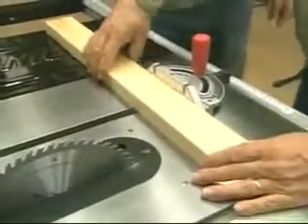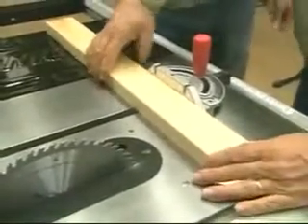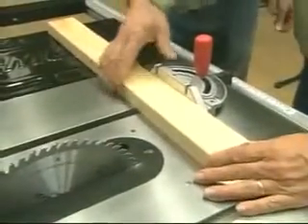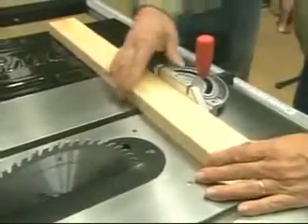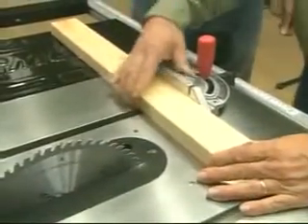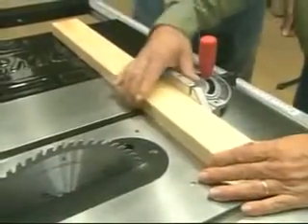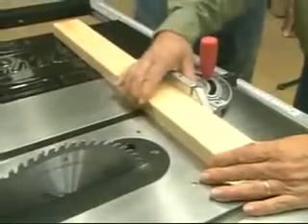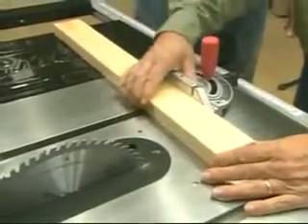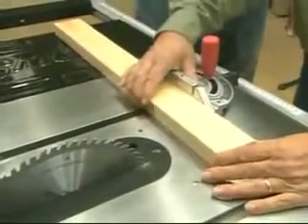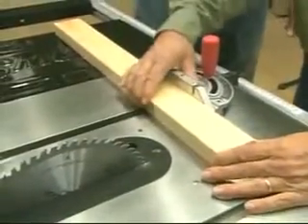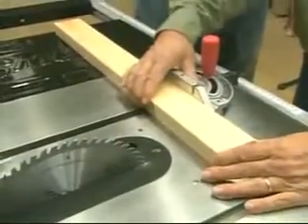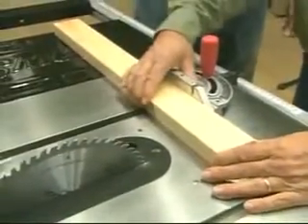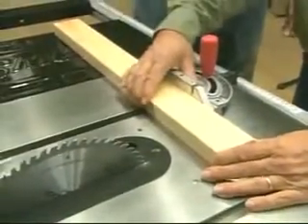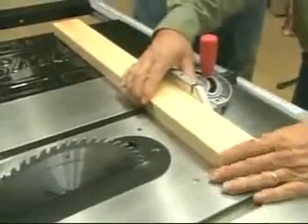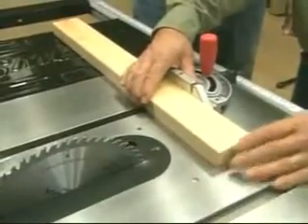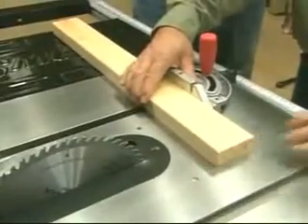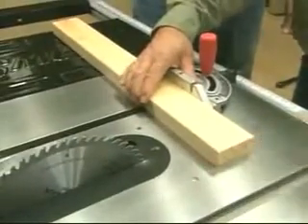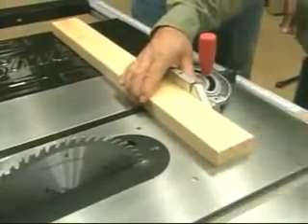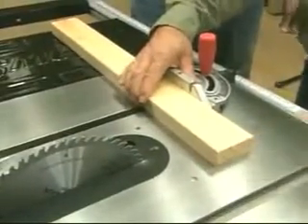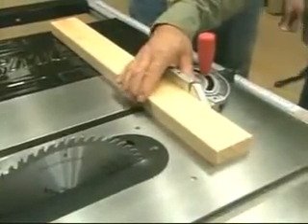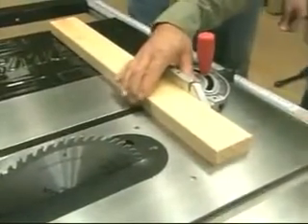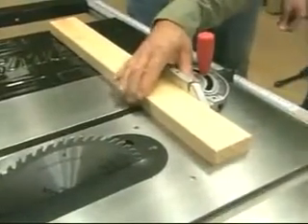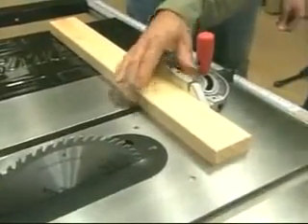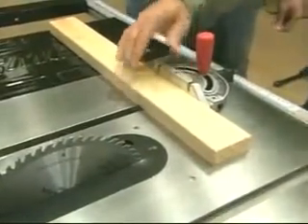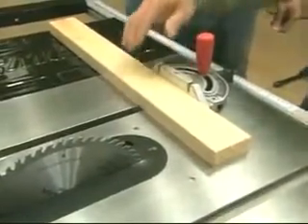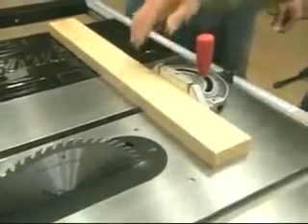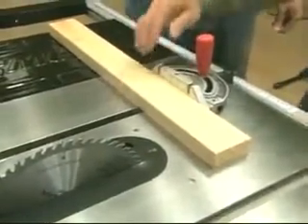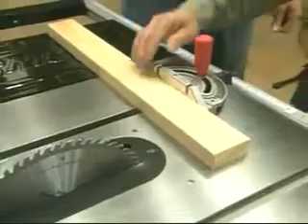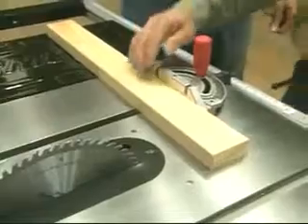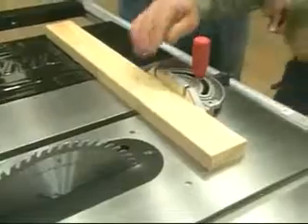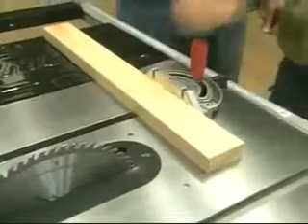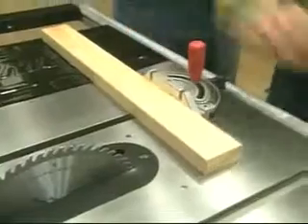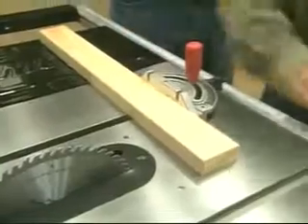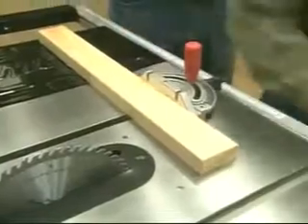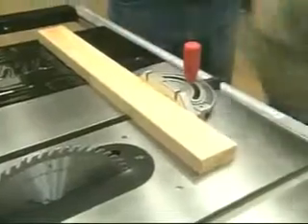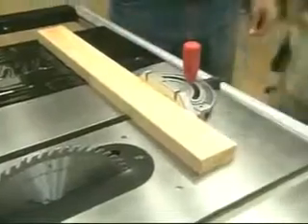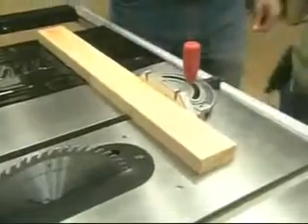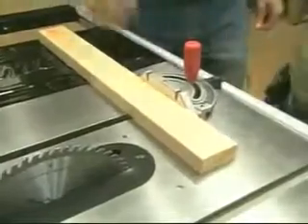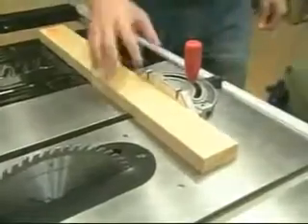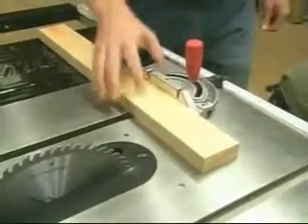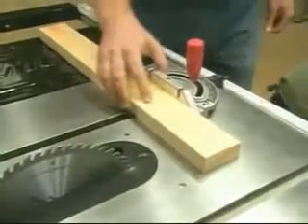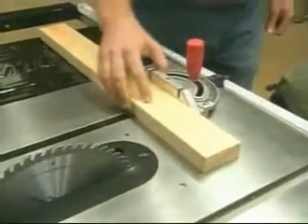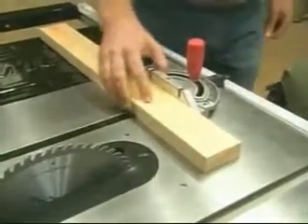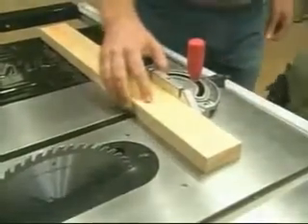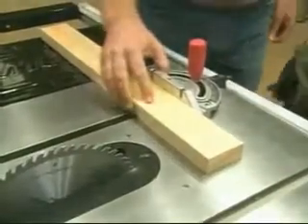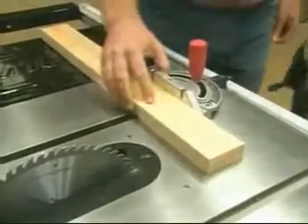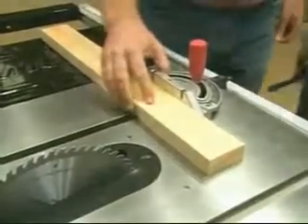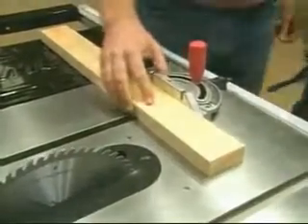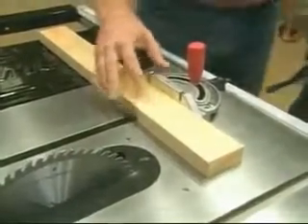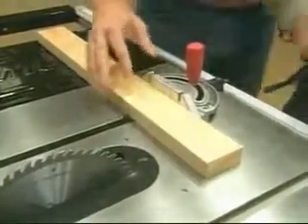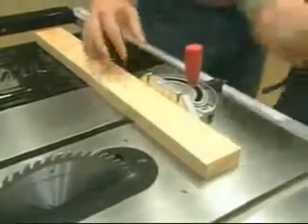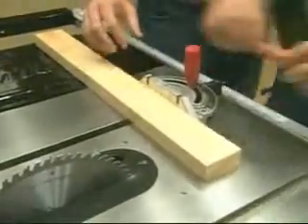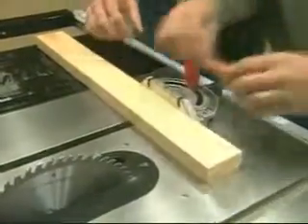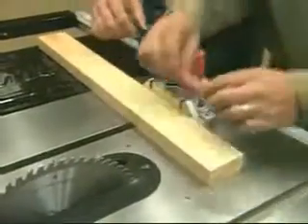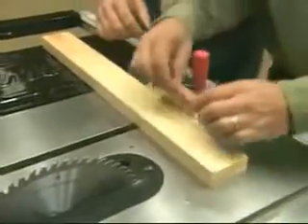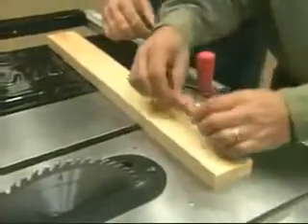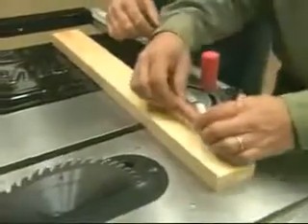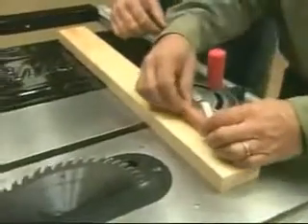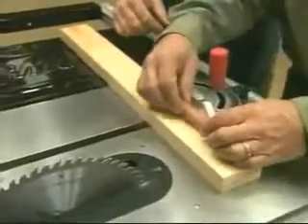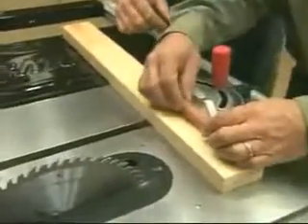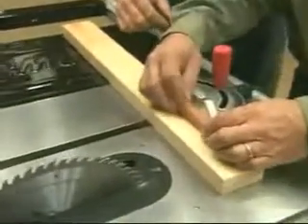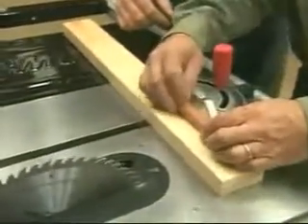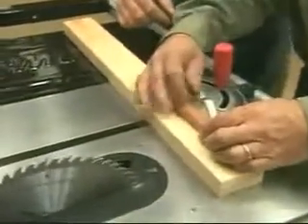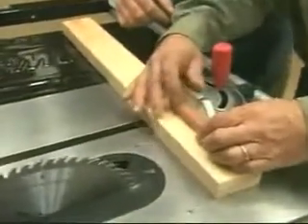Instead of using my finger as a demonstration — that's a good idea because we don't want to cut that off — let's use a hot dog.